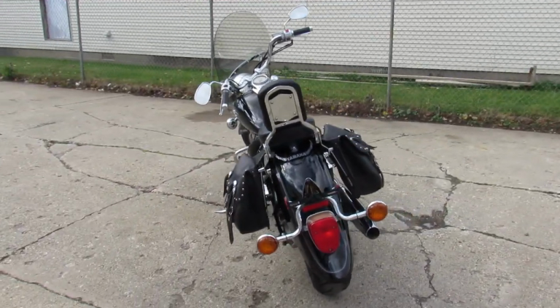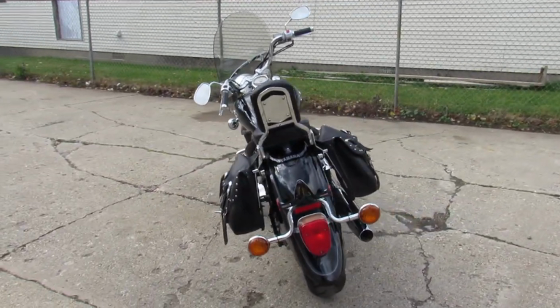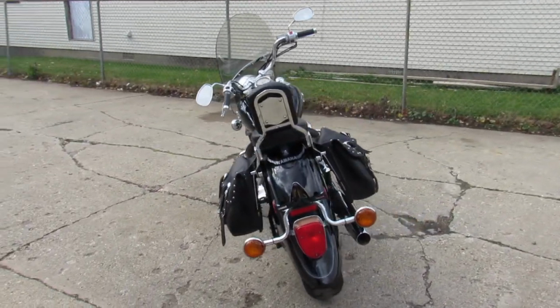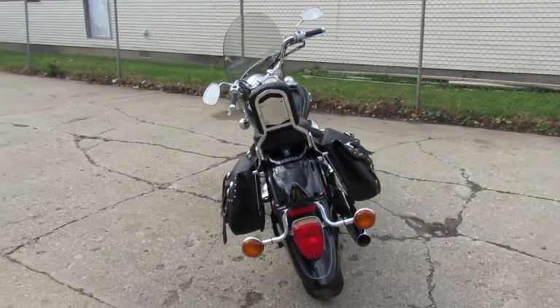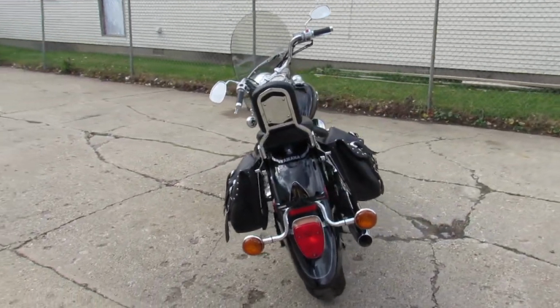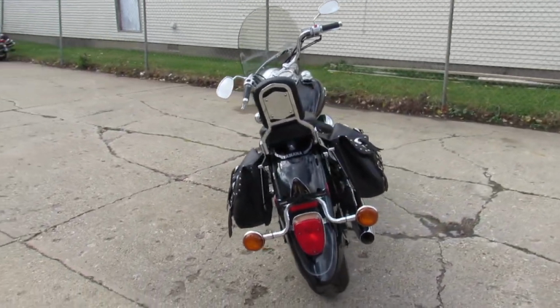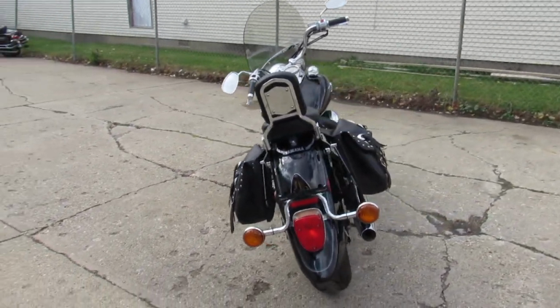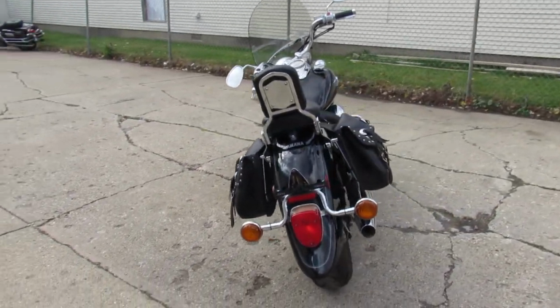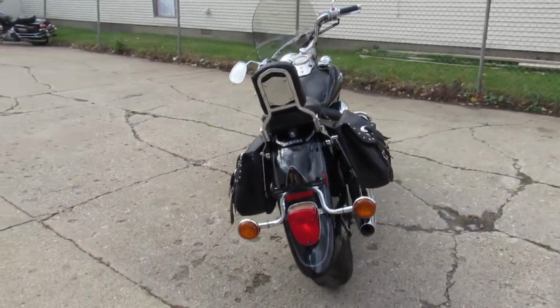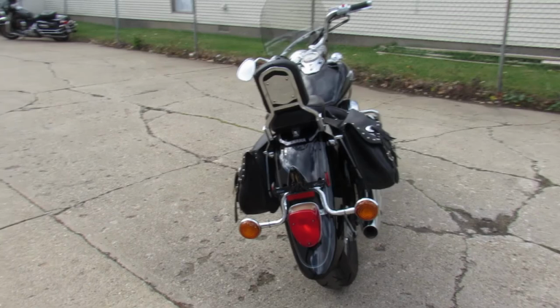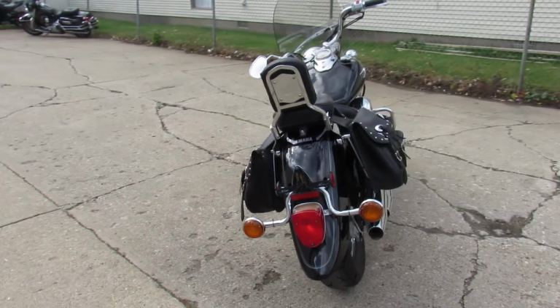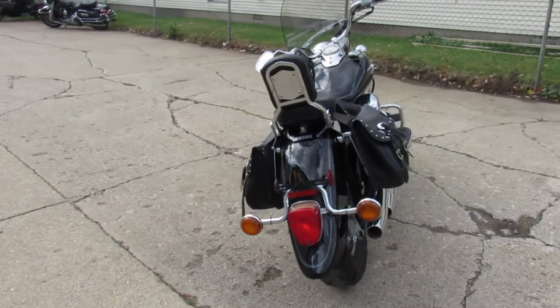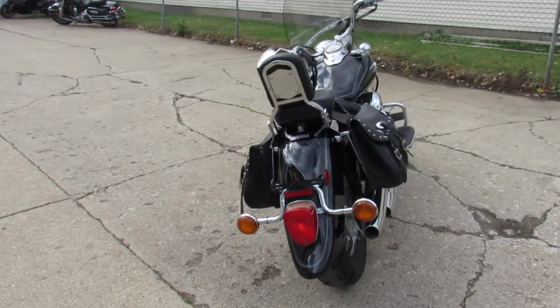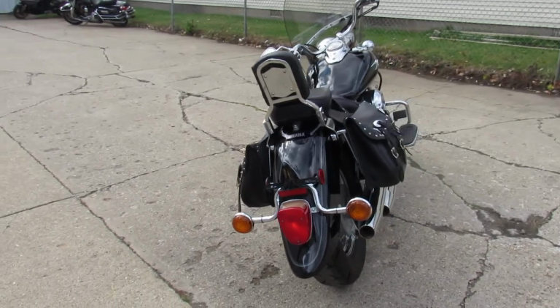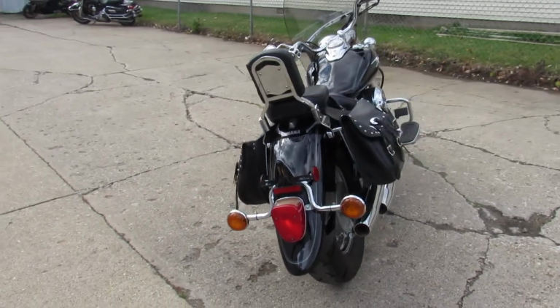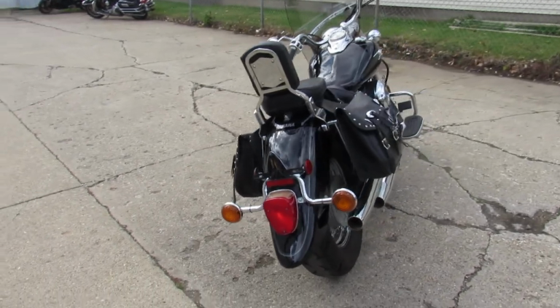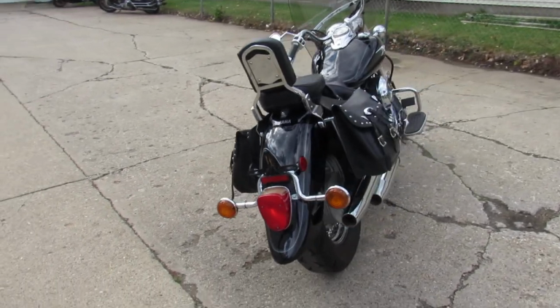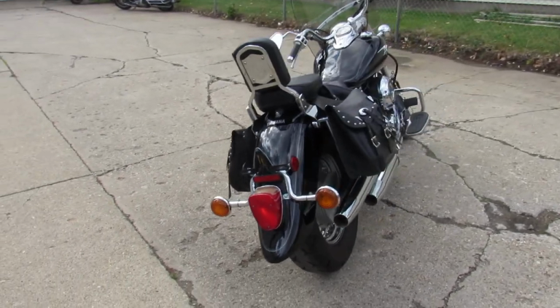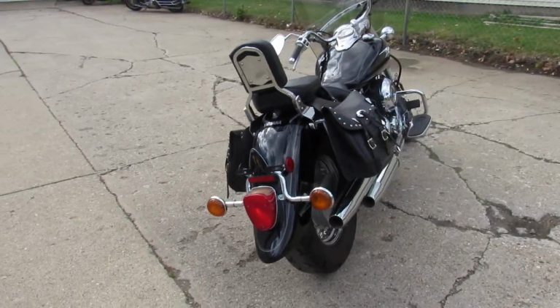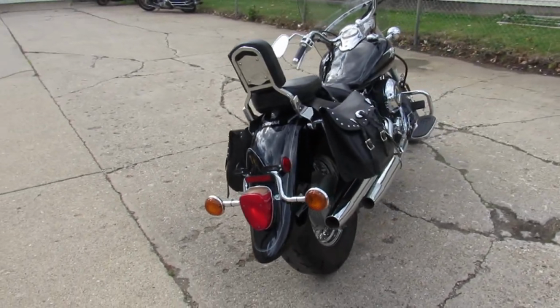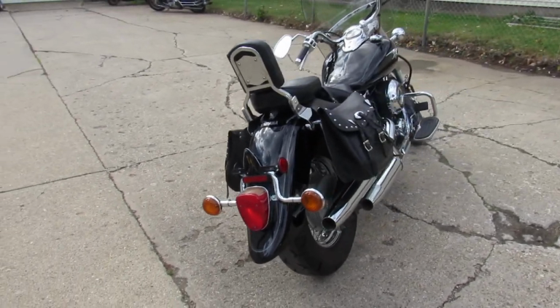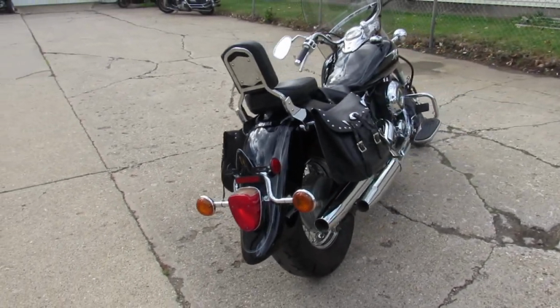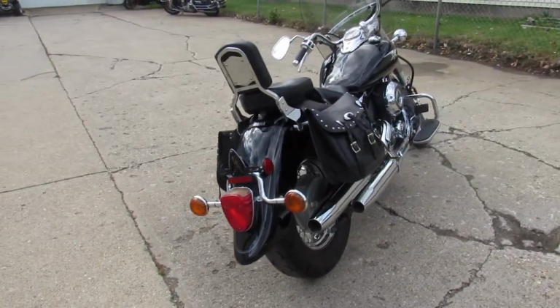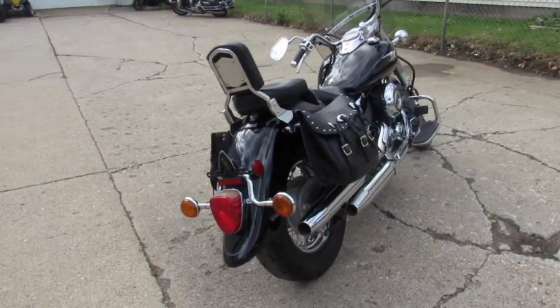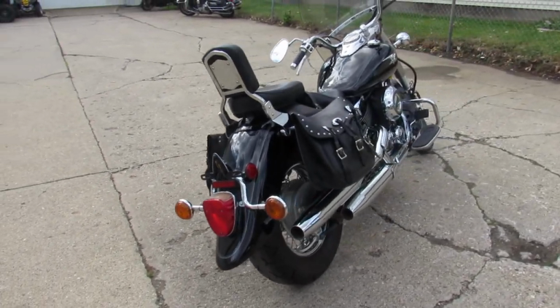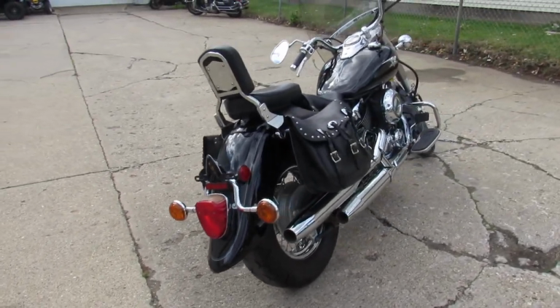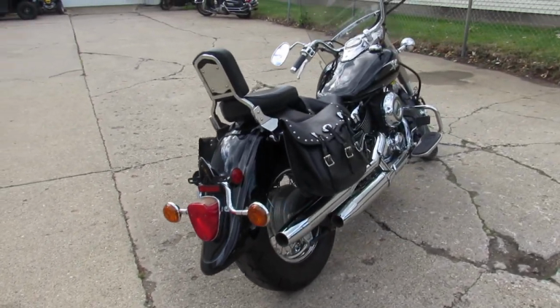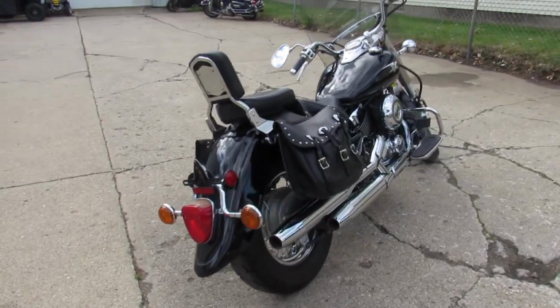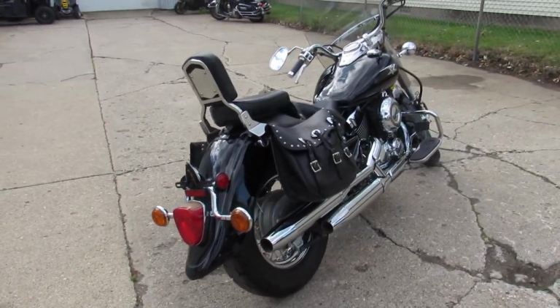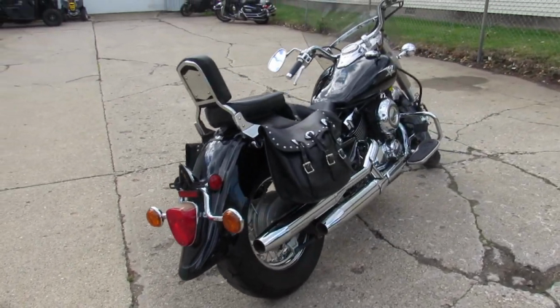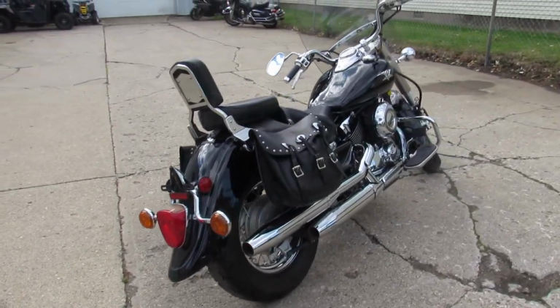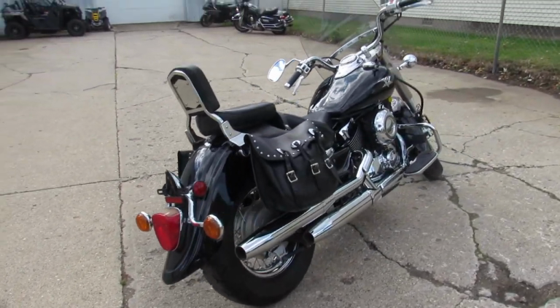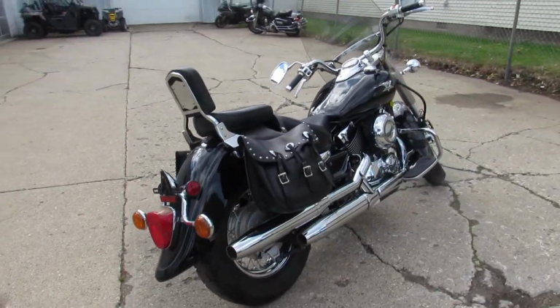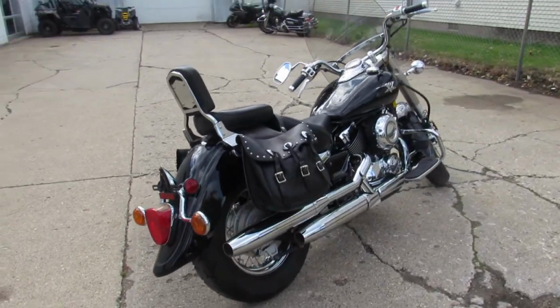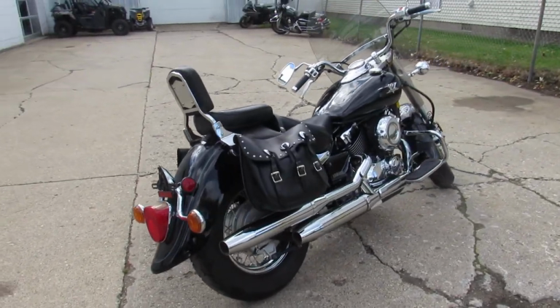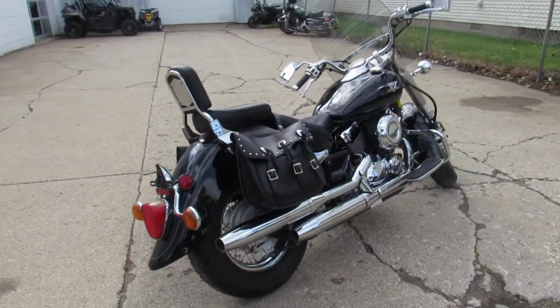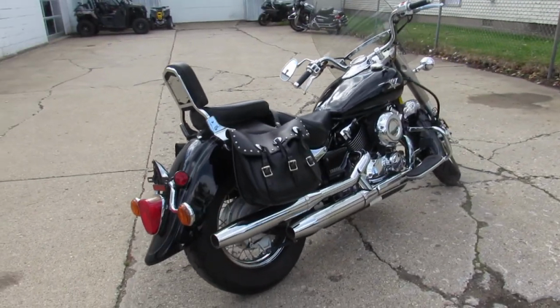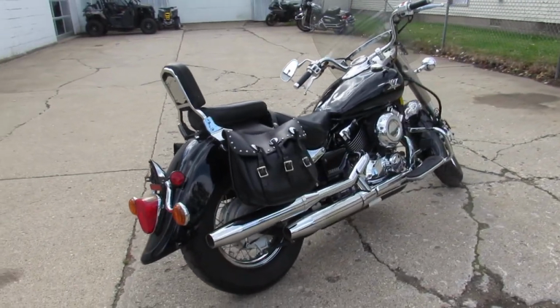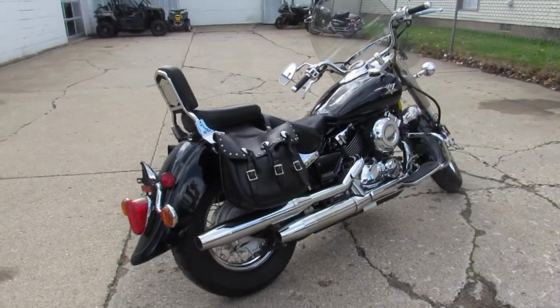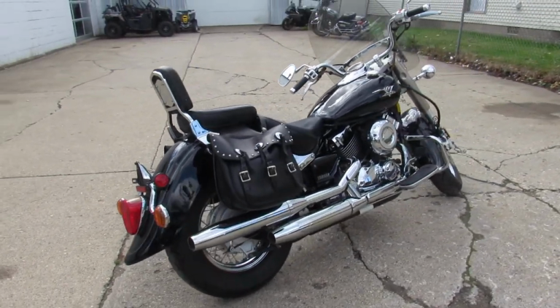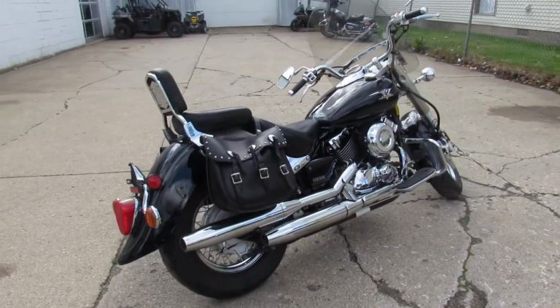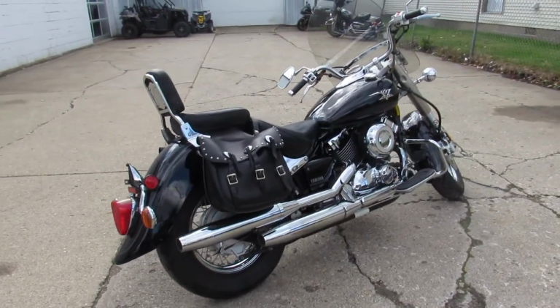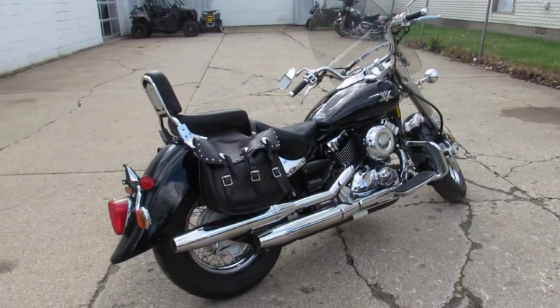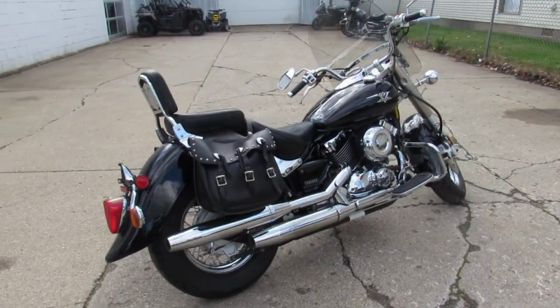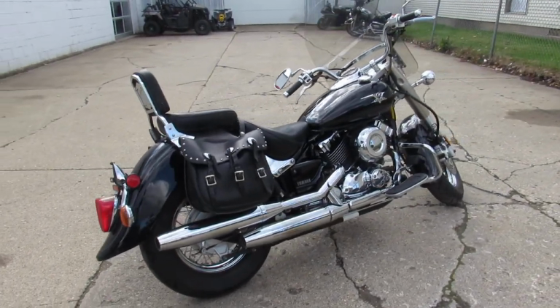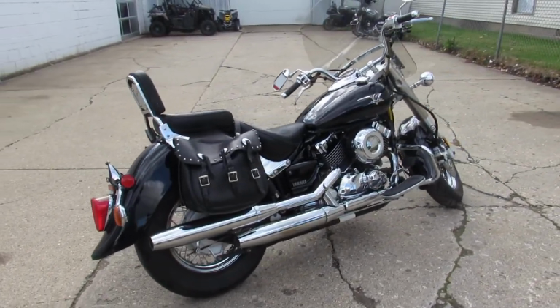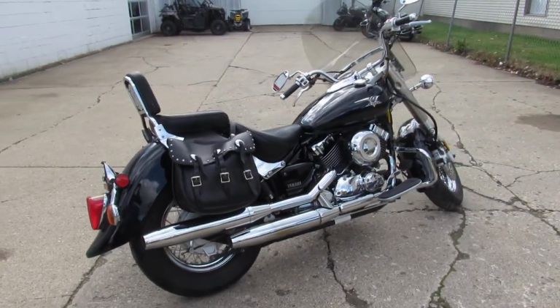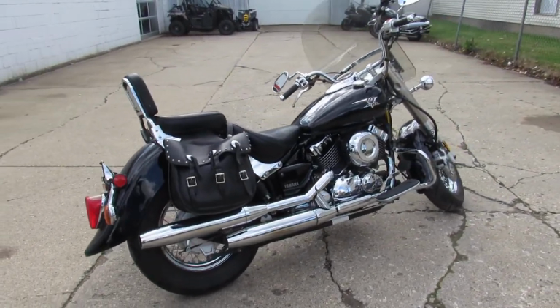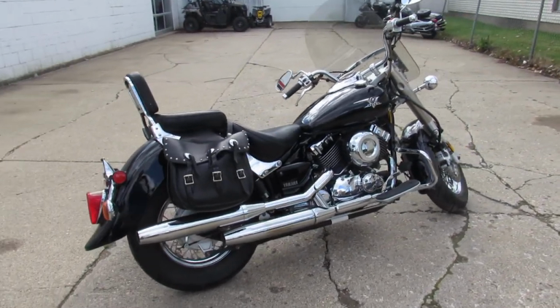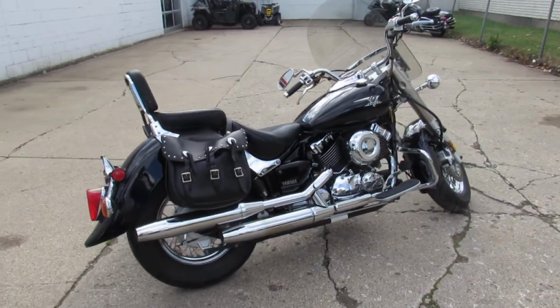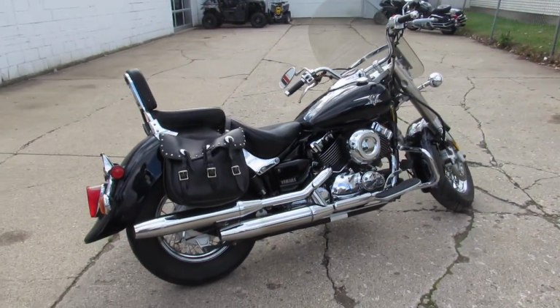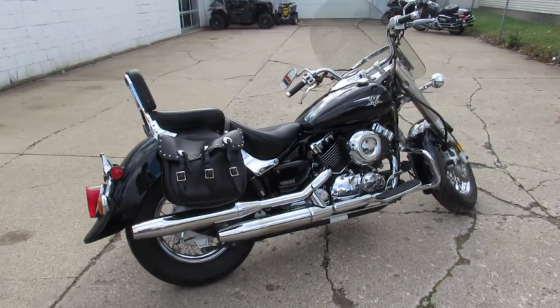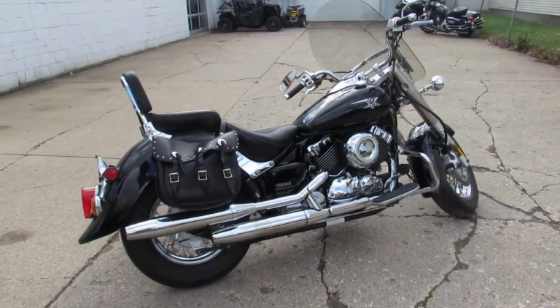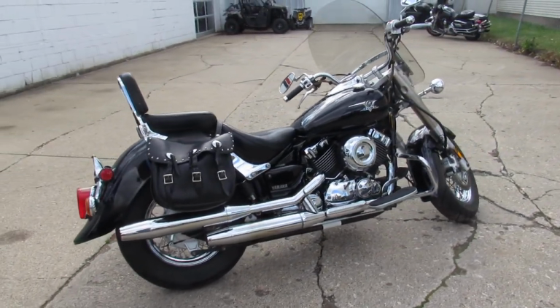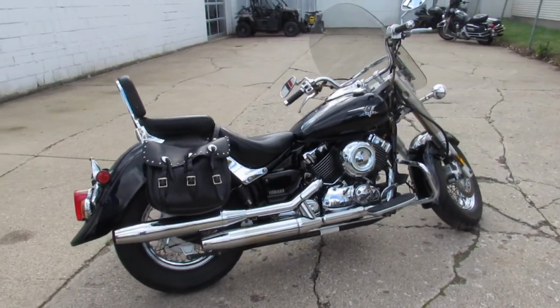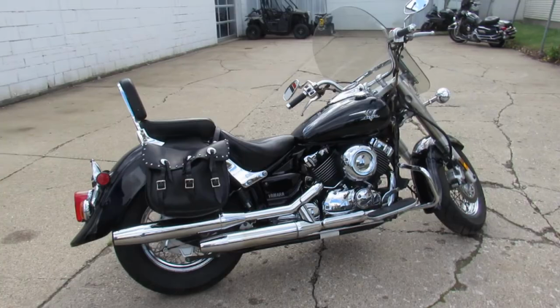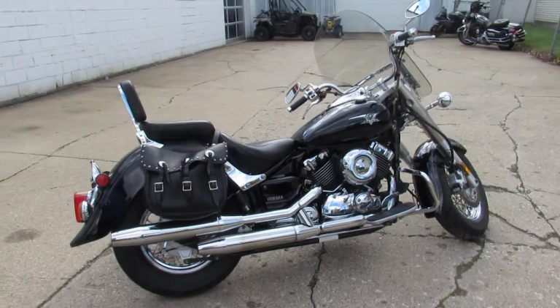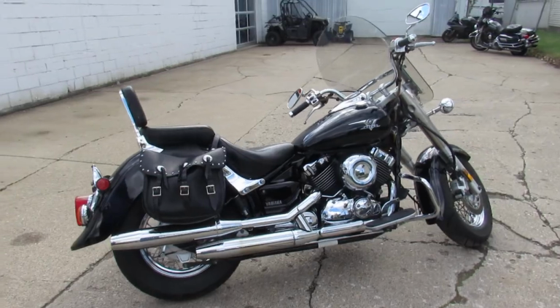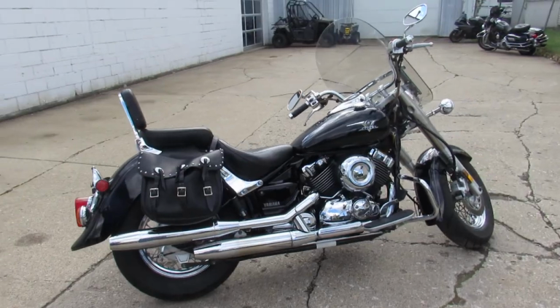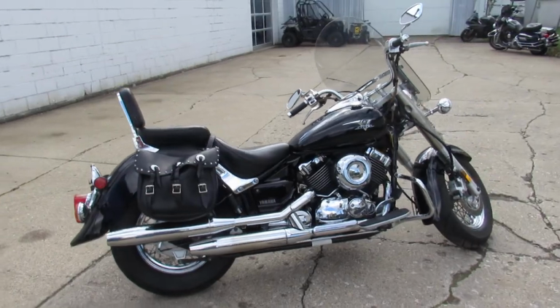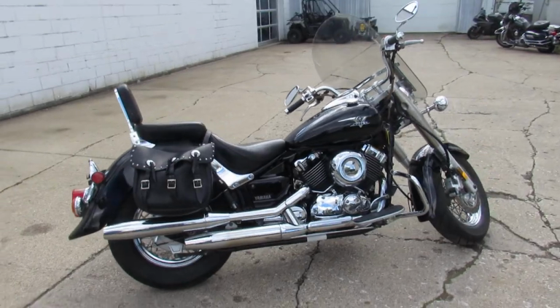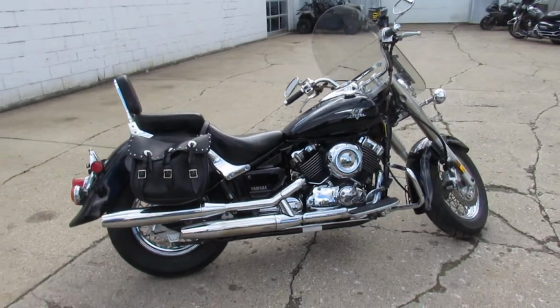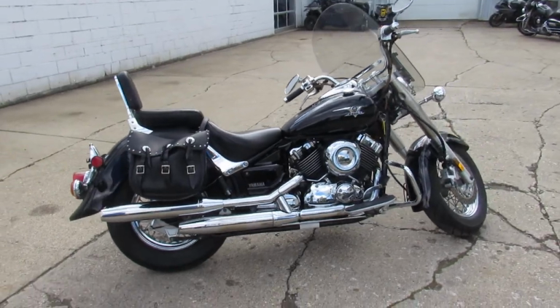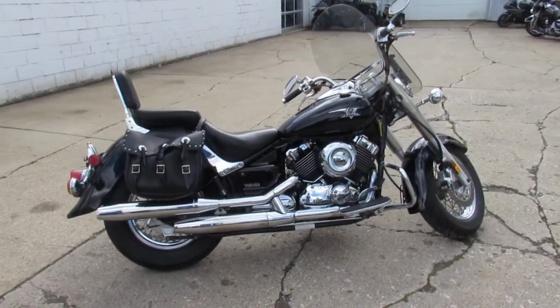You're not going to want to miss this great starter bike at only $22.99. Give us a call, it's 810-648-9500.